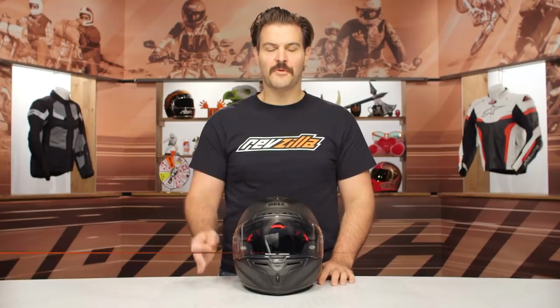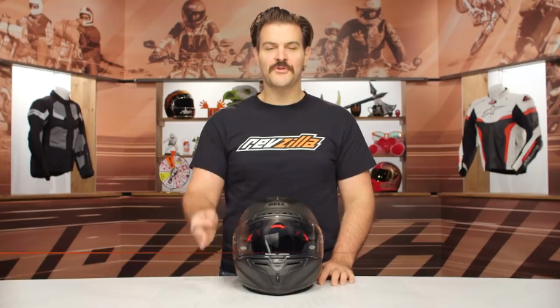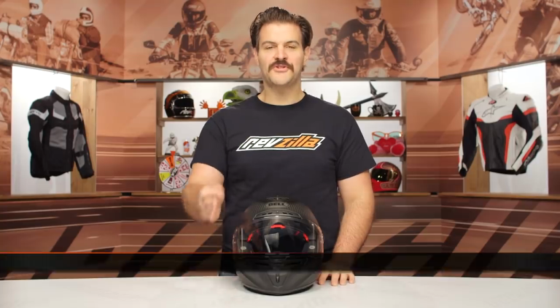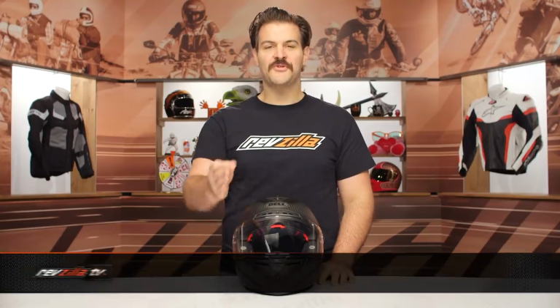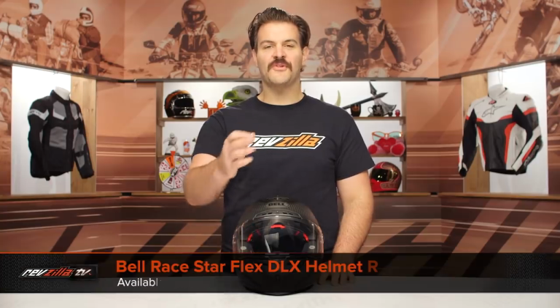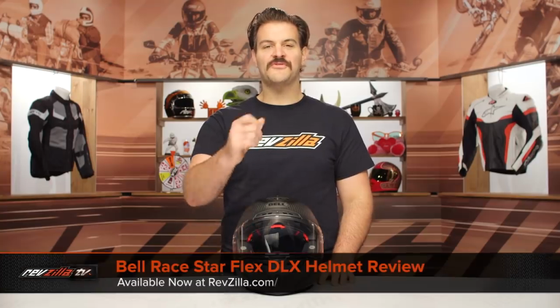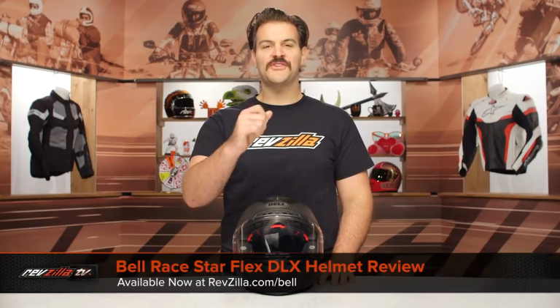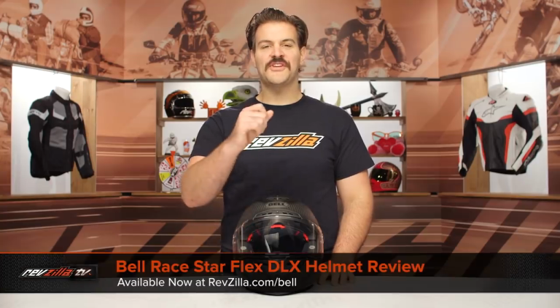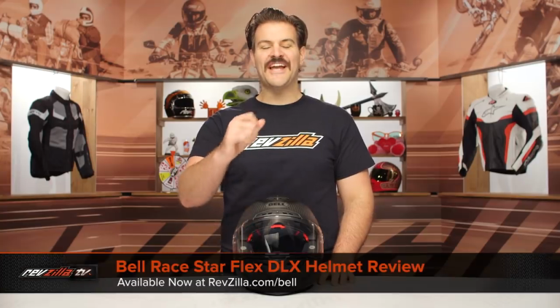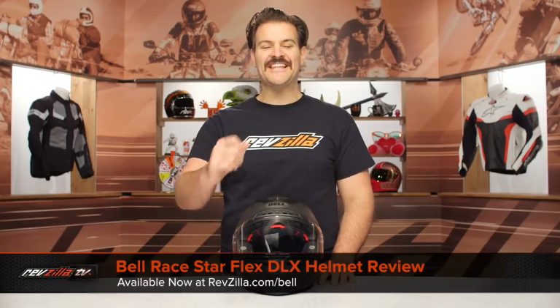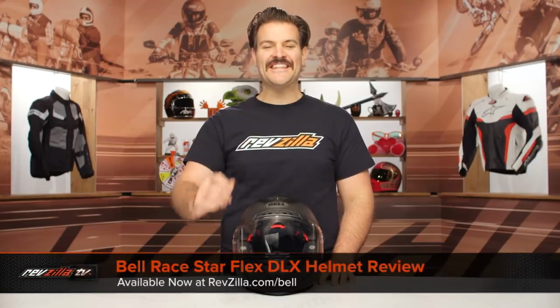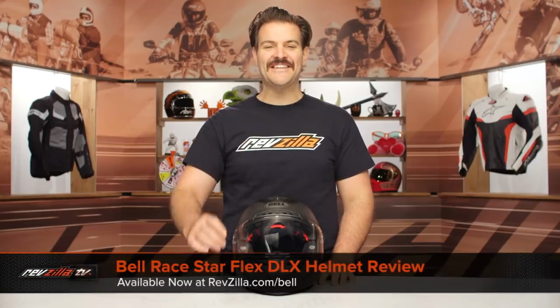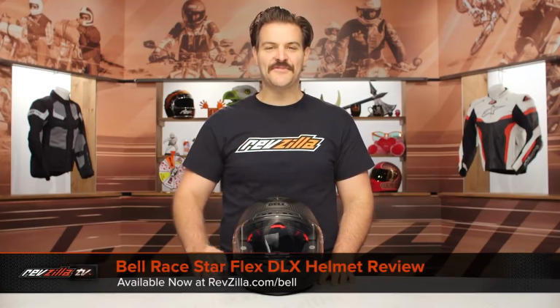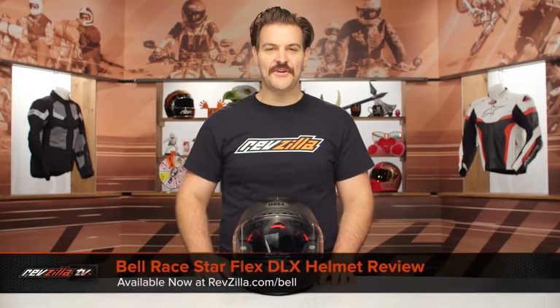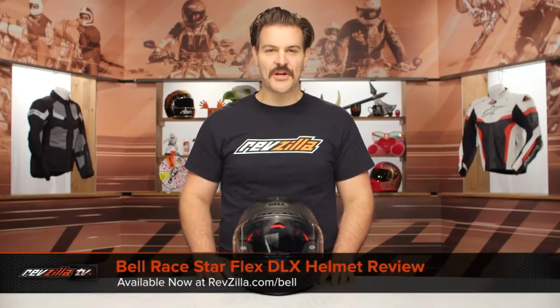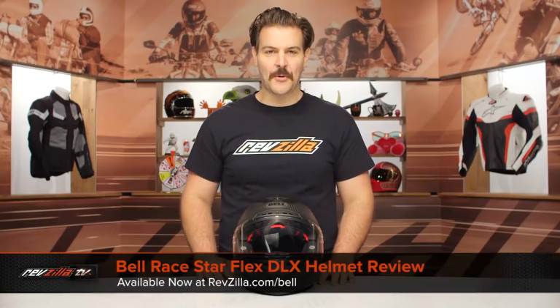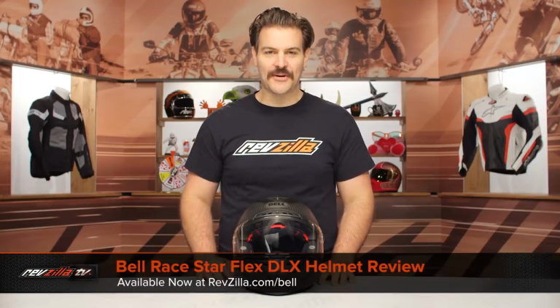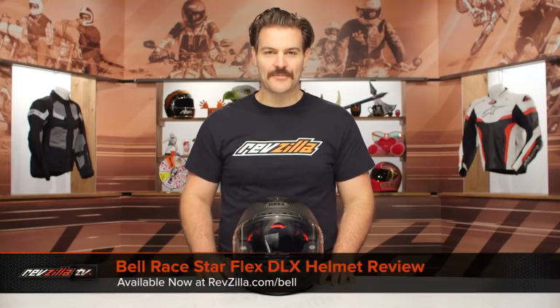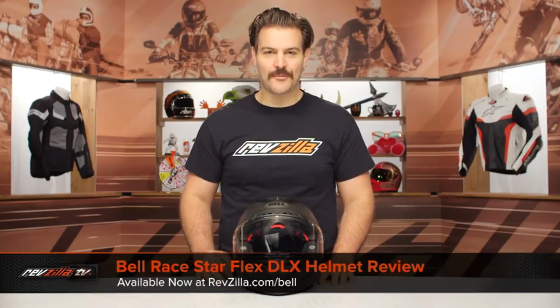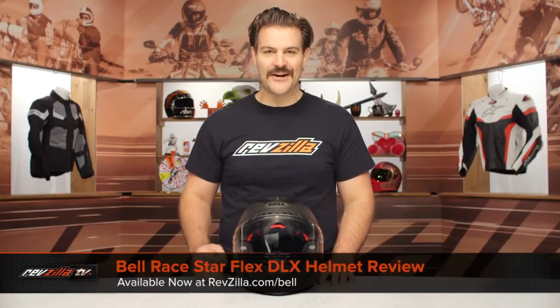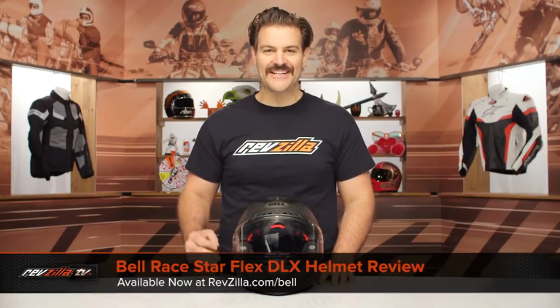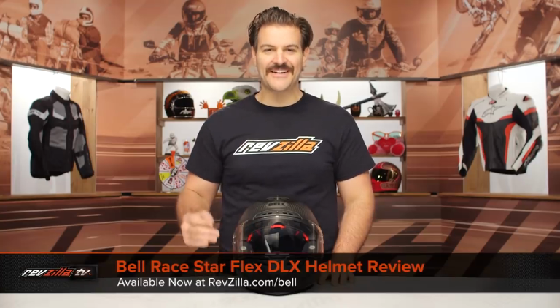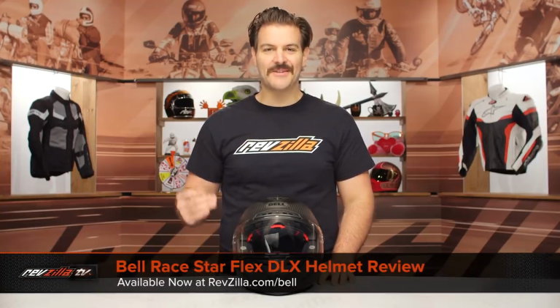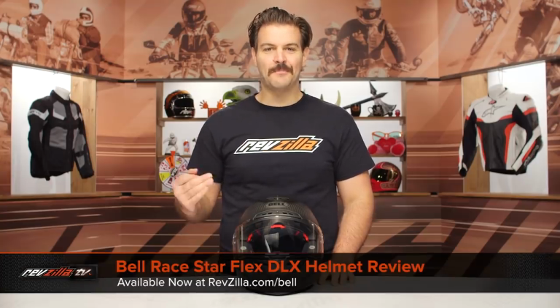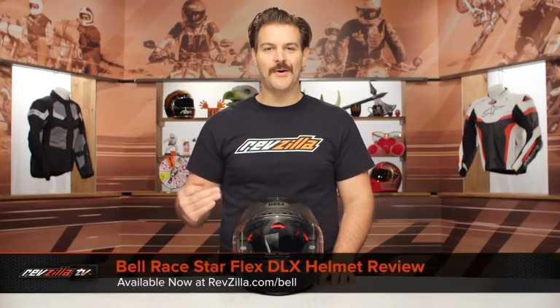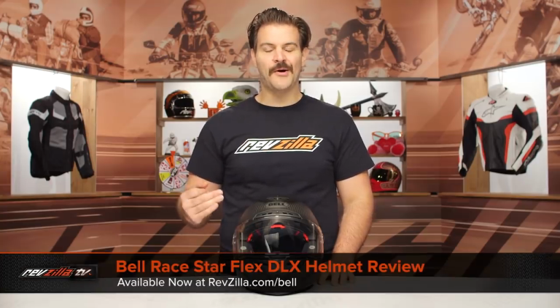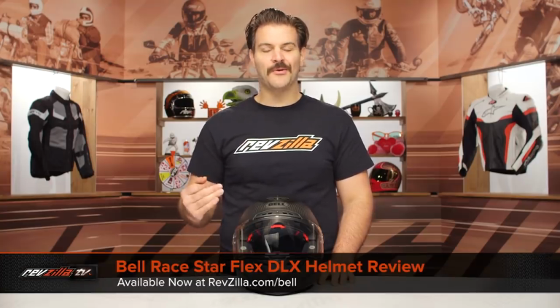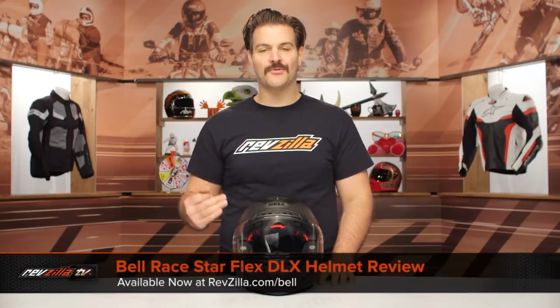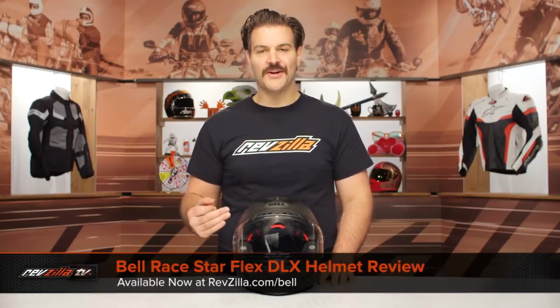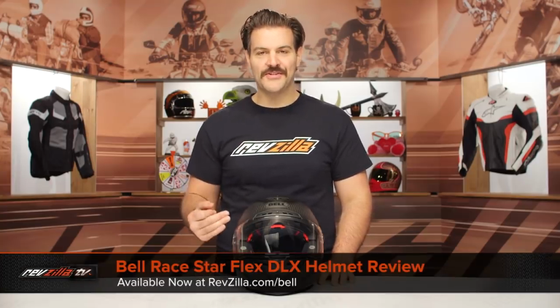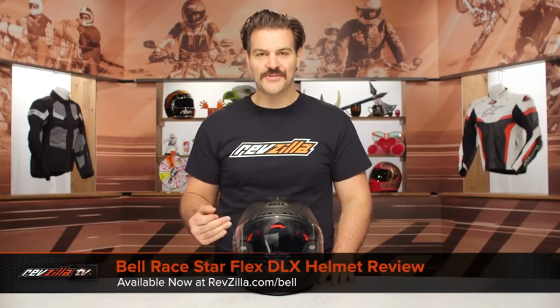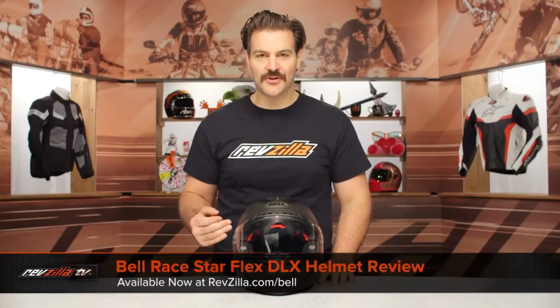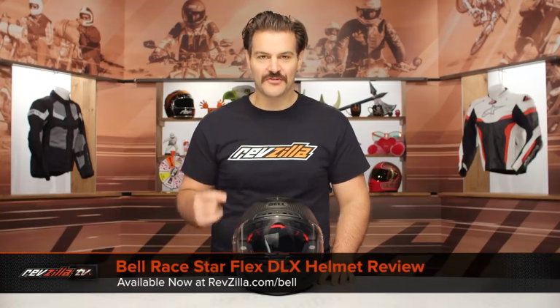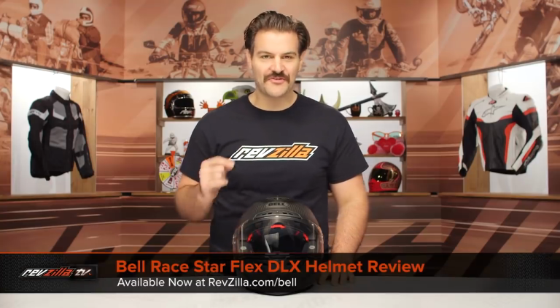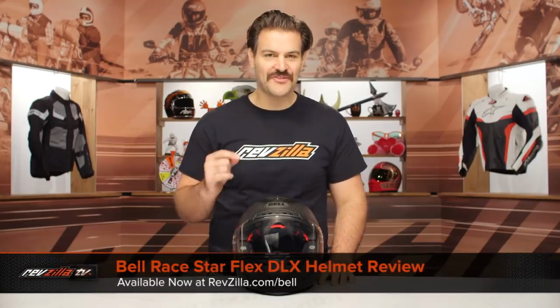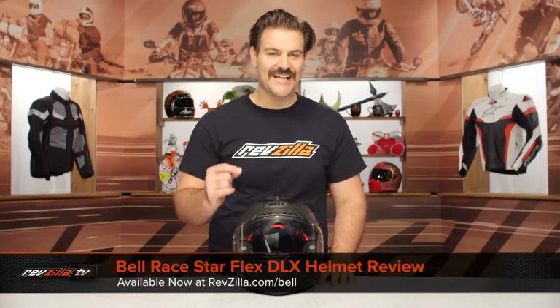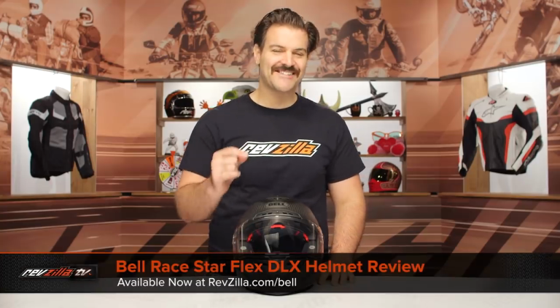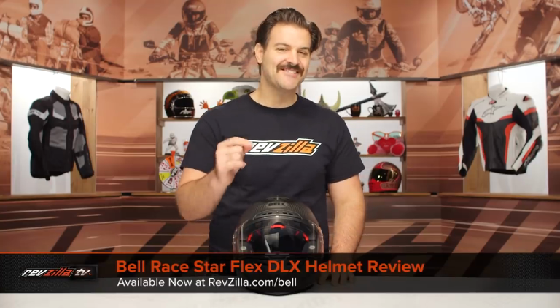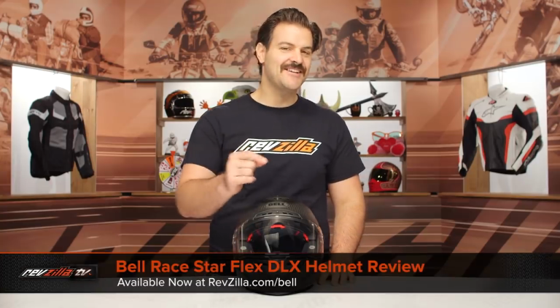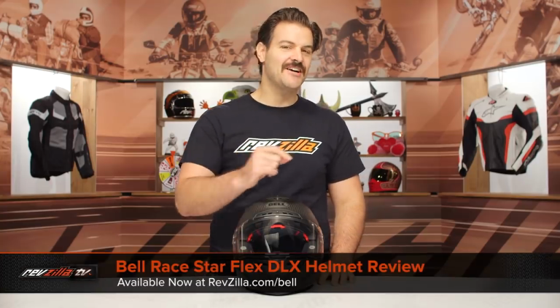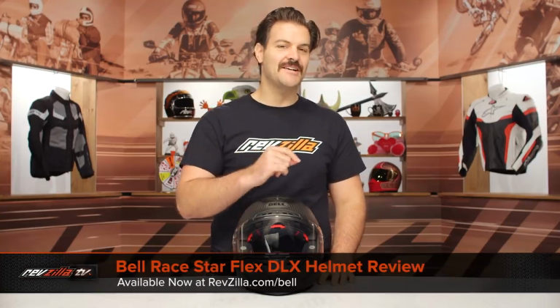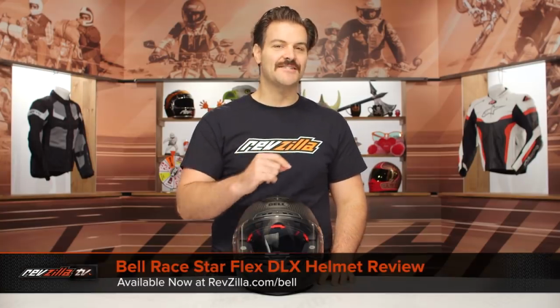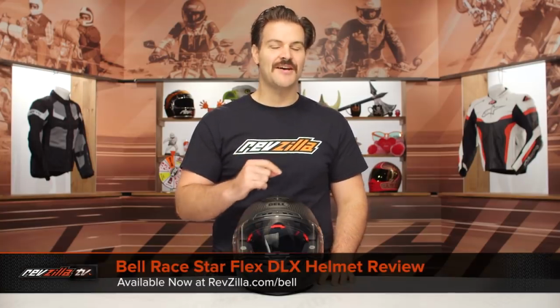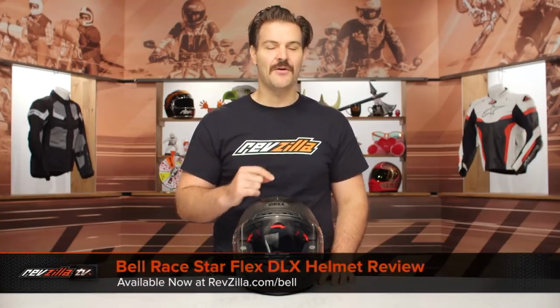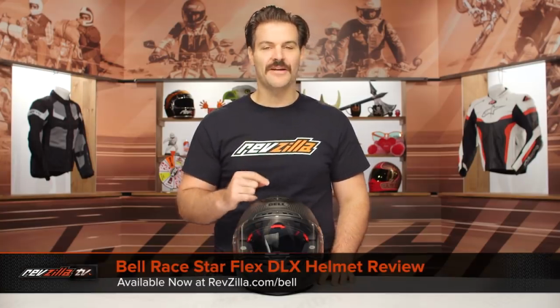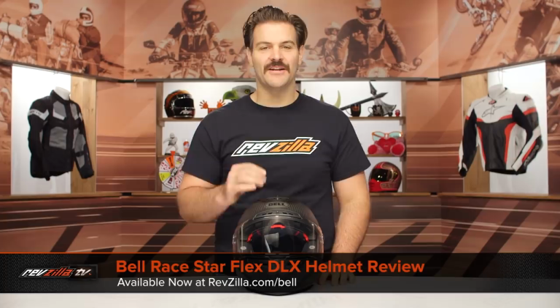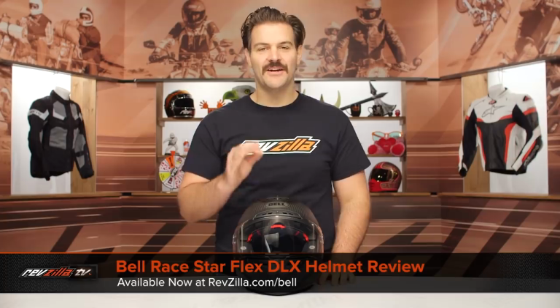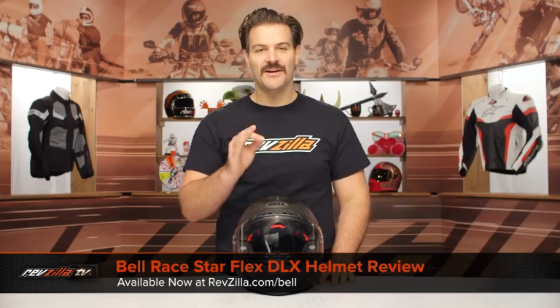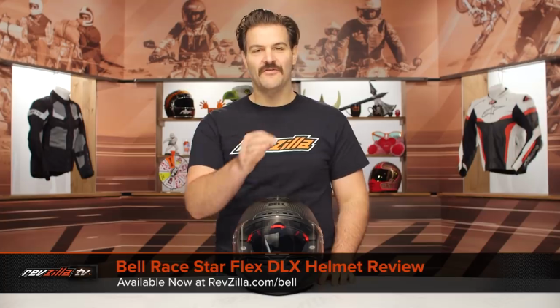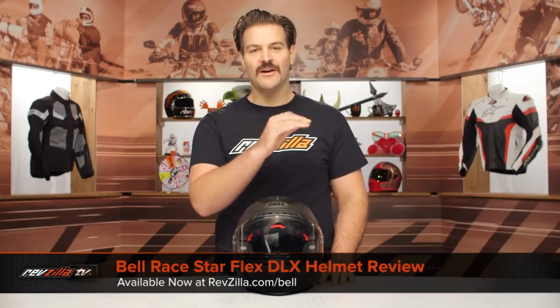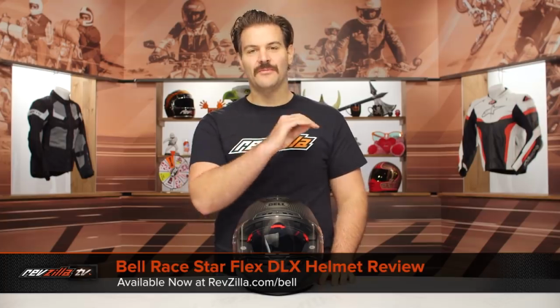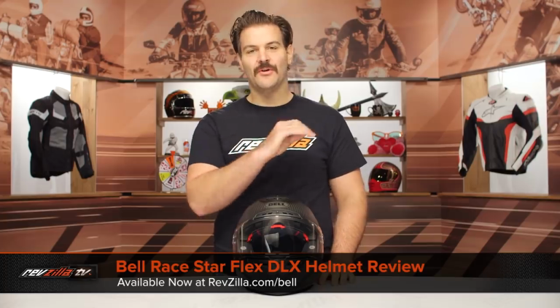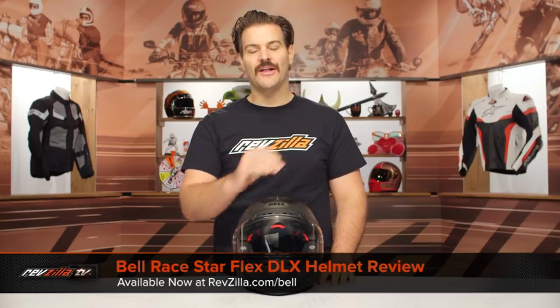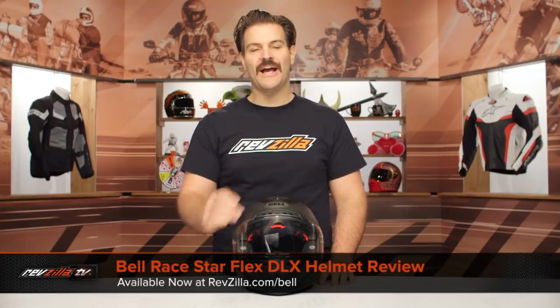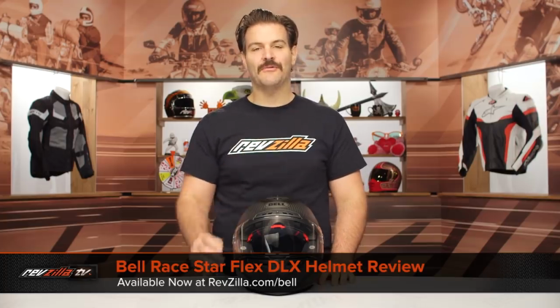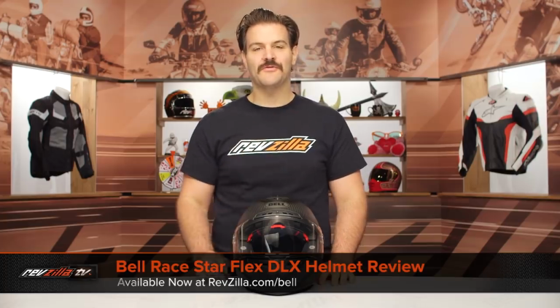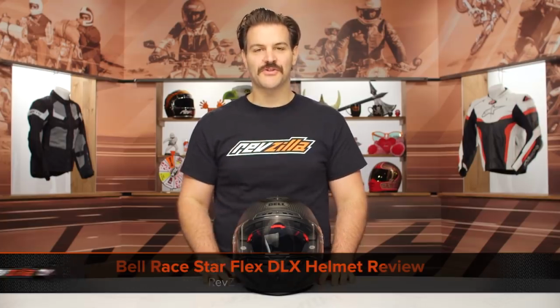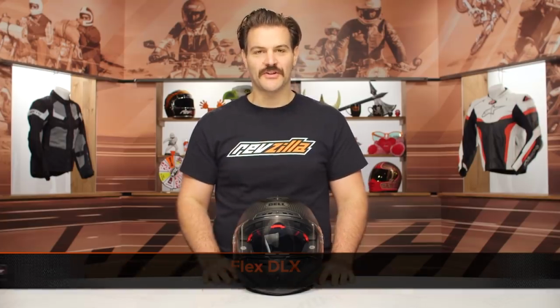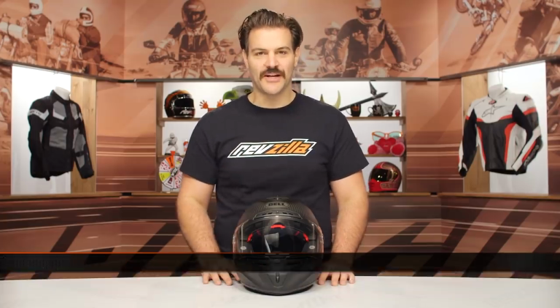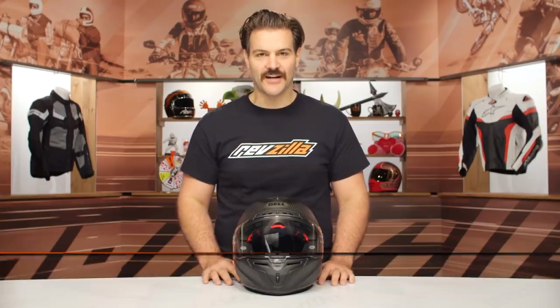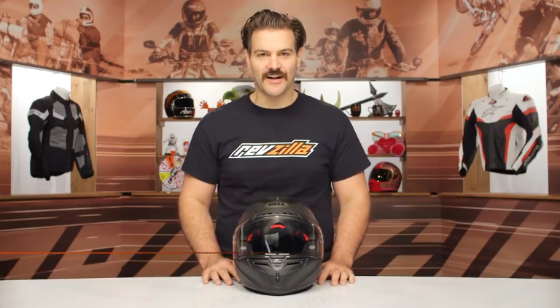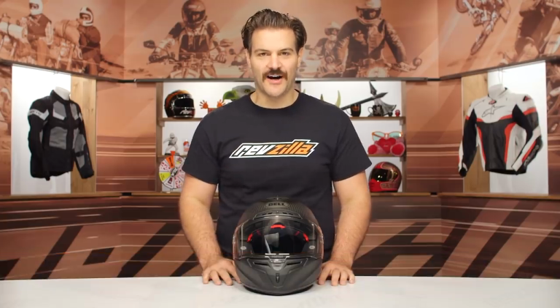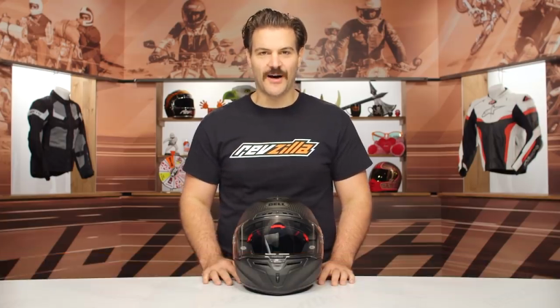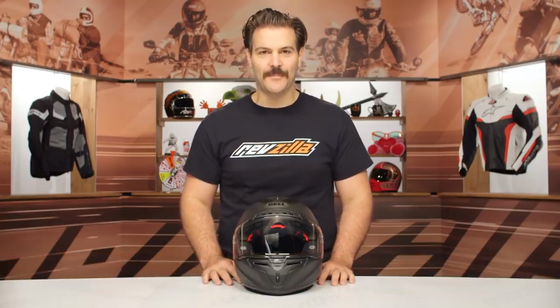Spurgeon here with RevZilla. In this video, we're going to break down the Bell RaceStar Flex DLX helmet, available at RevZilla.com.